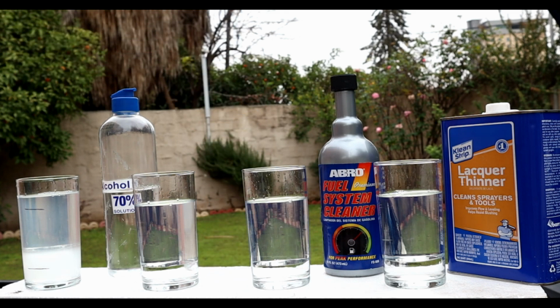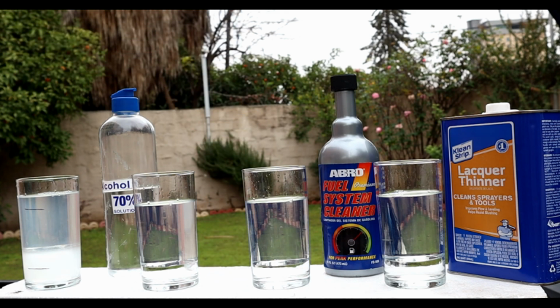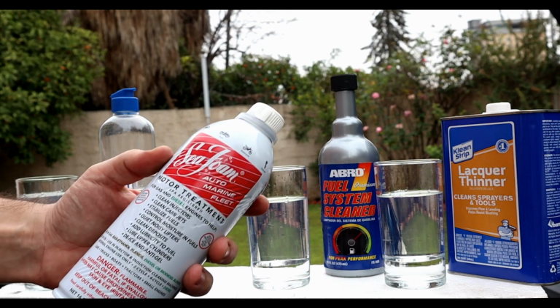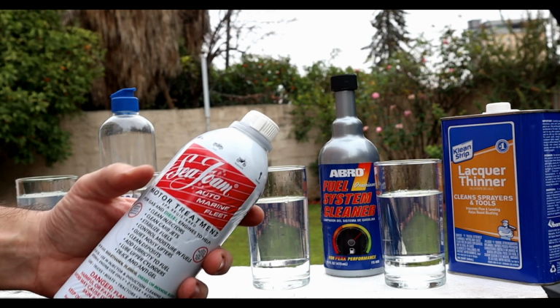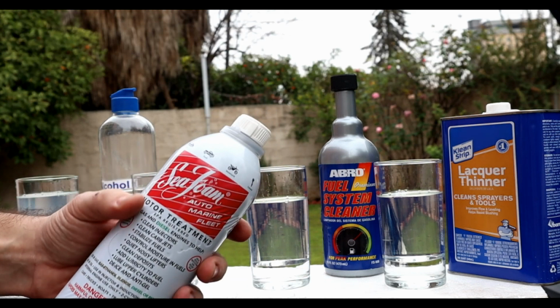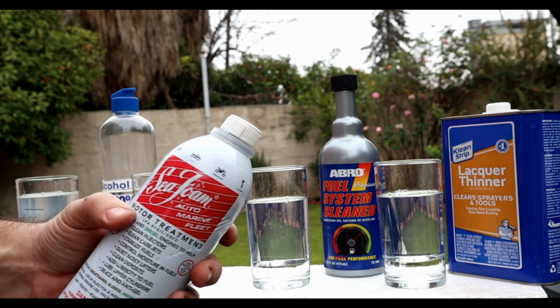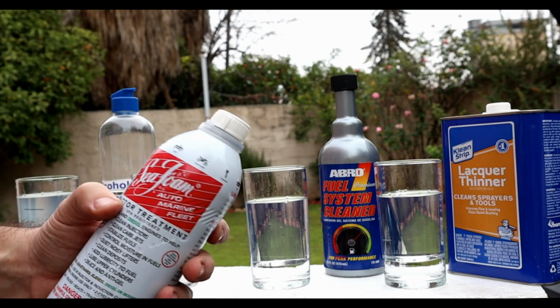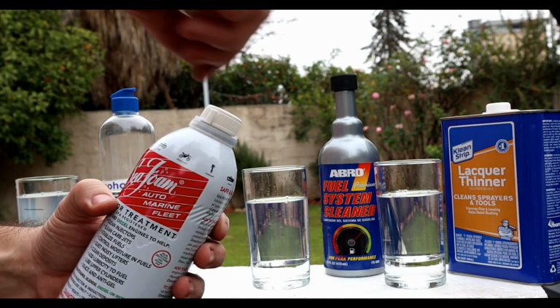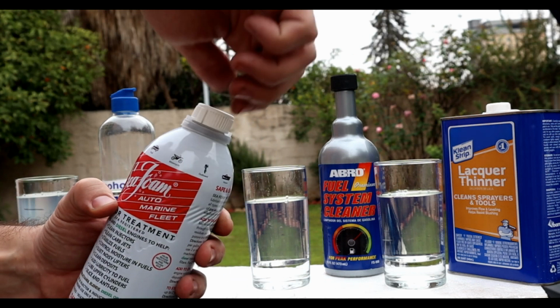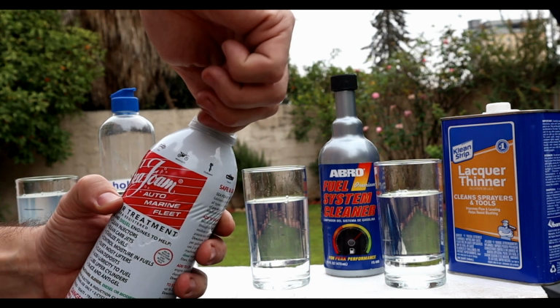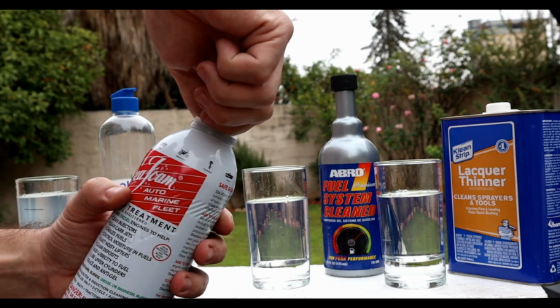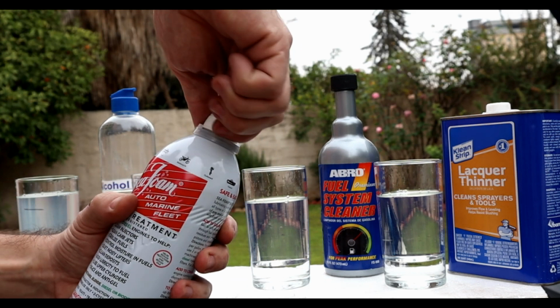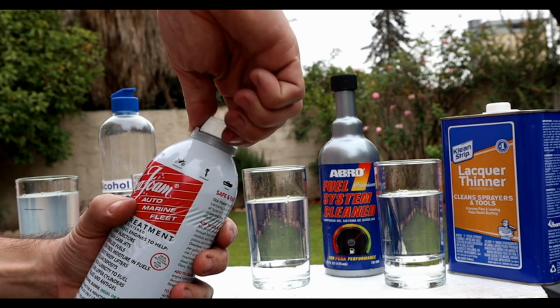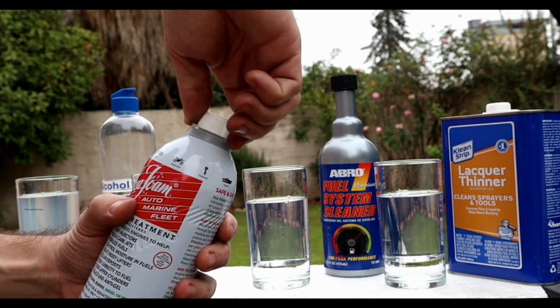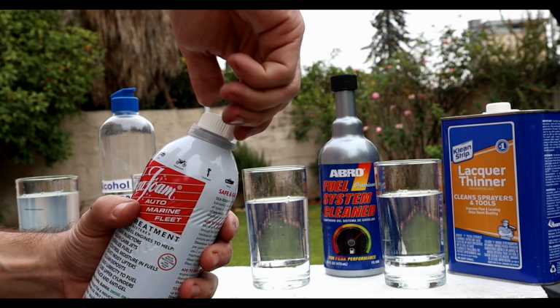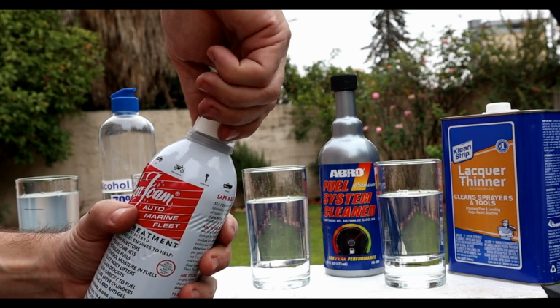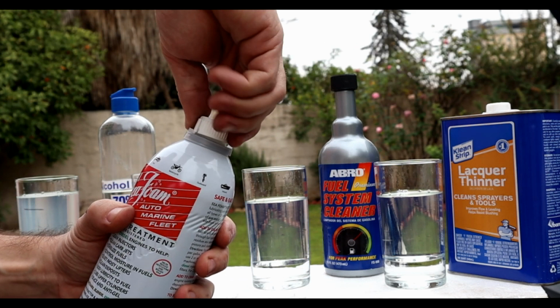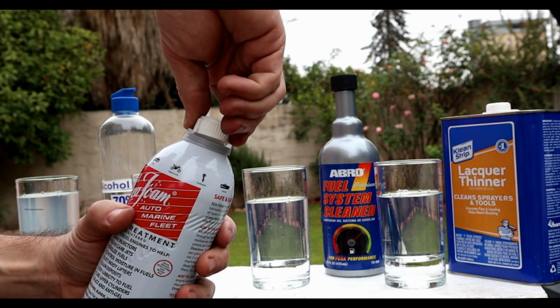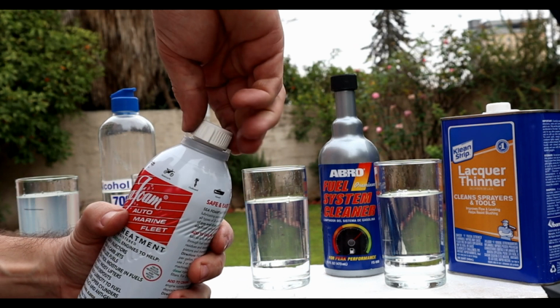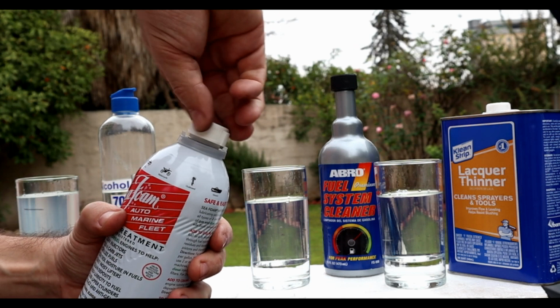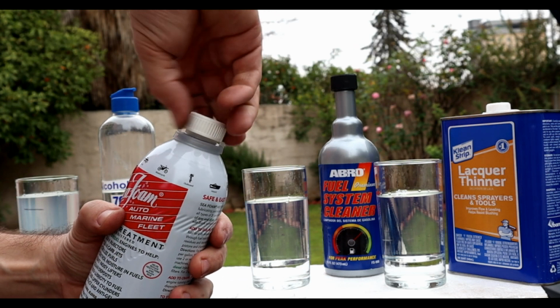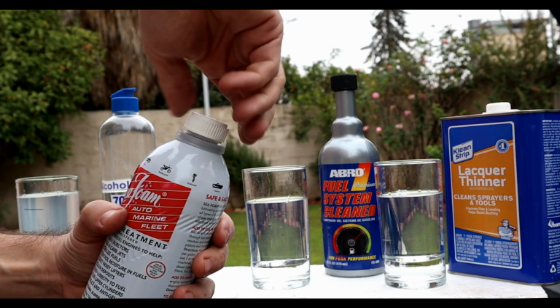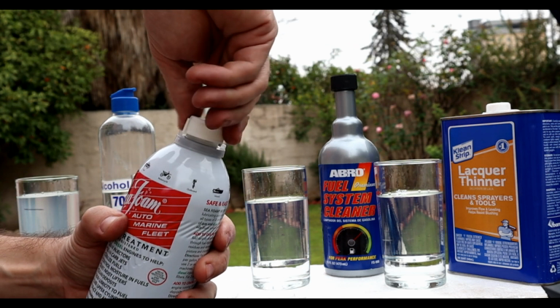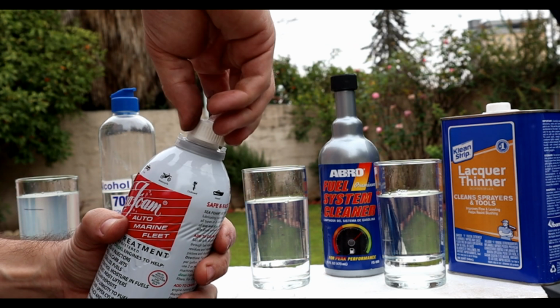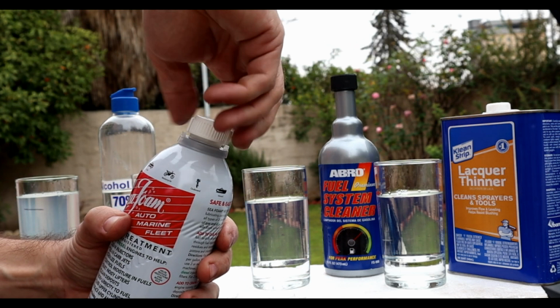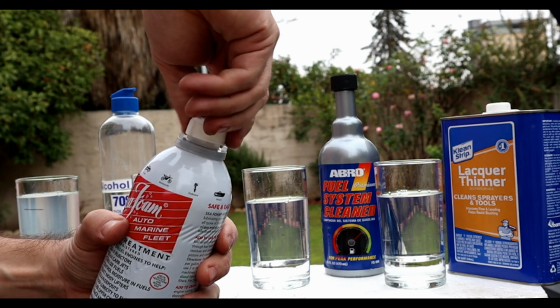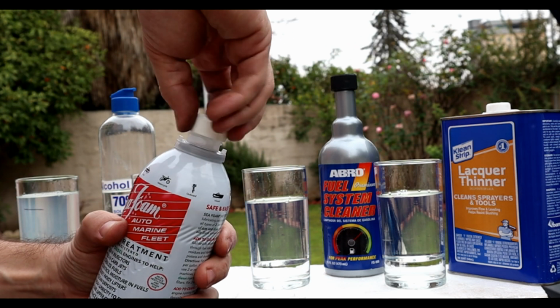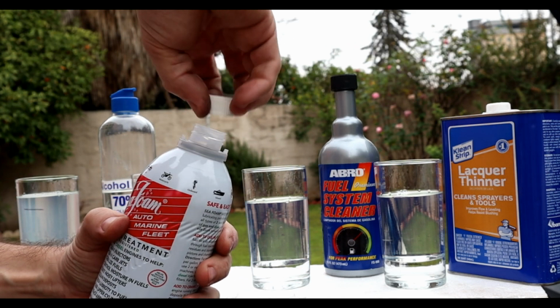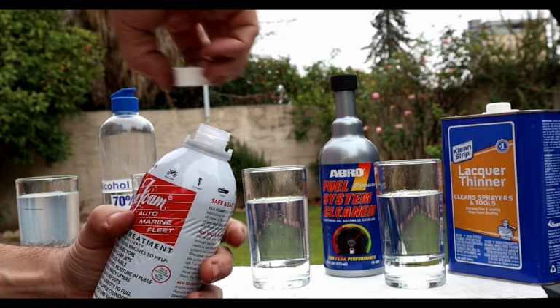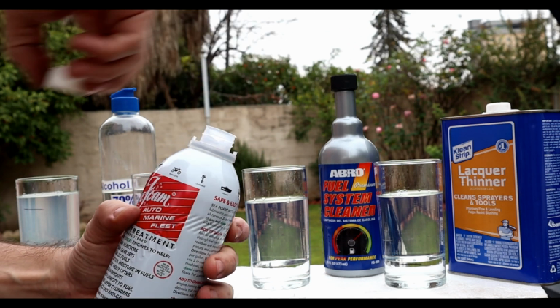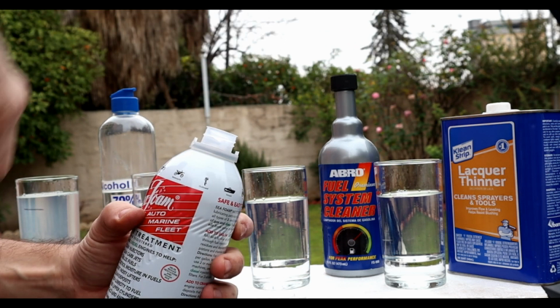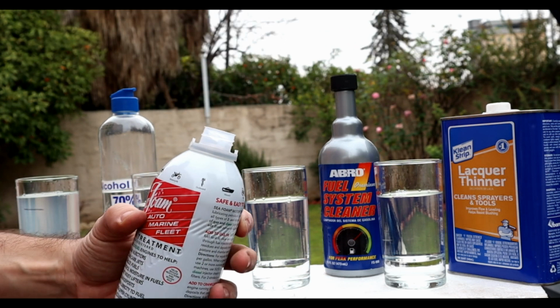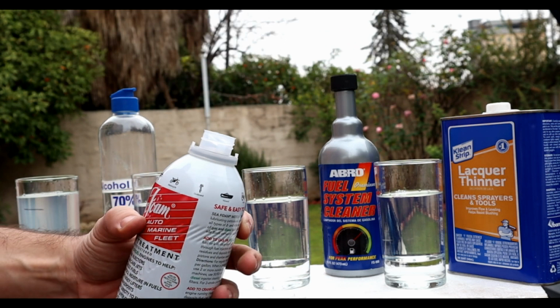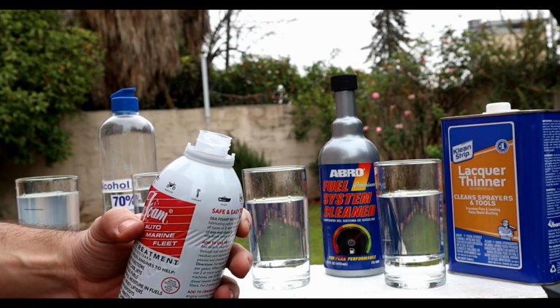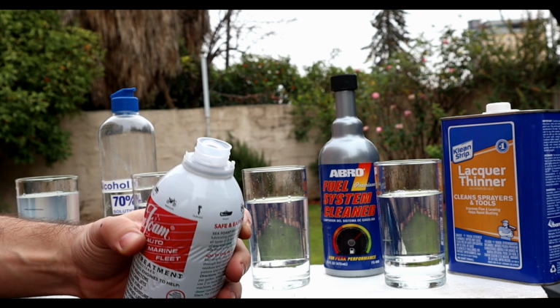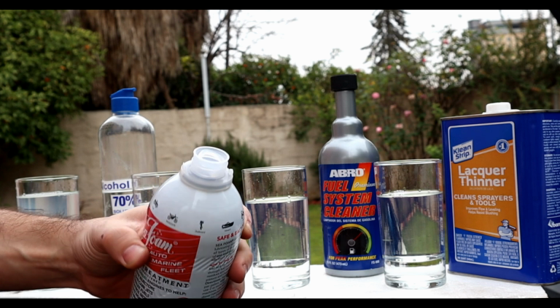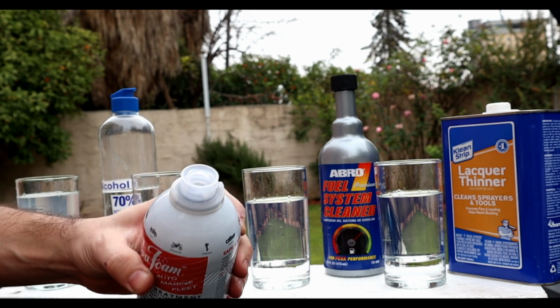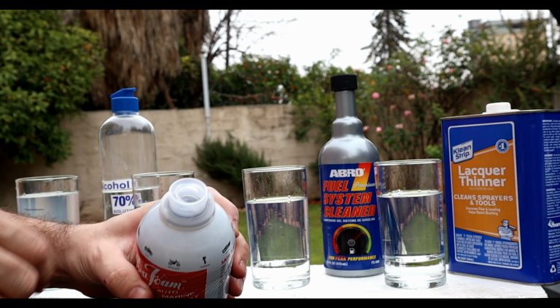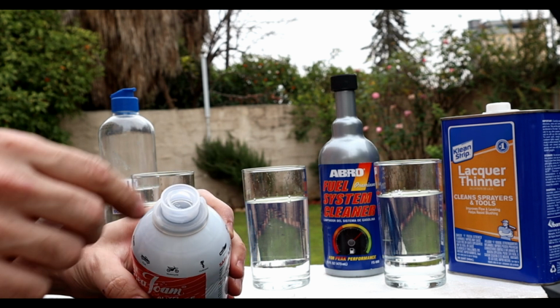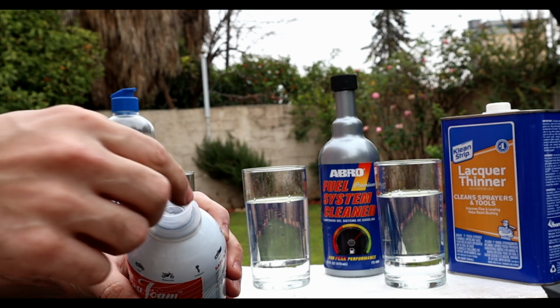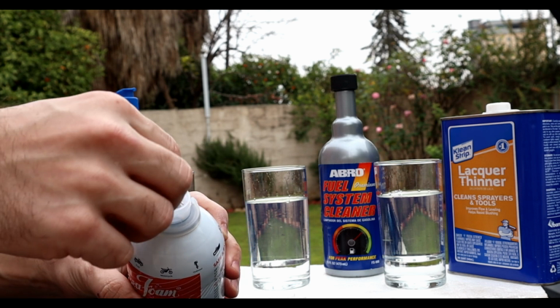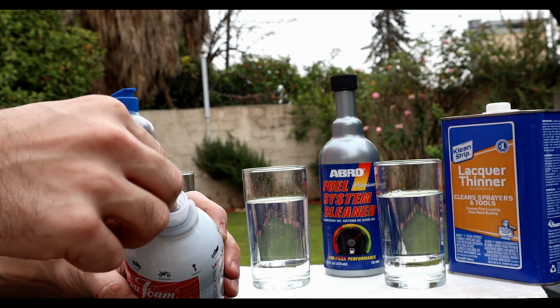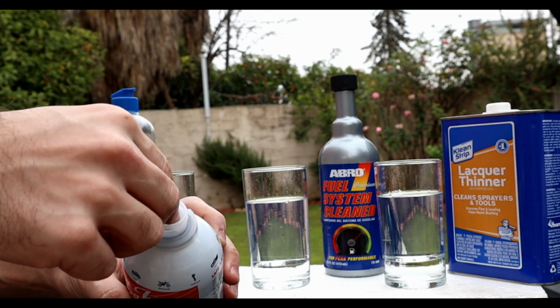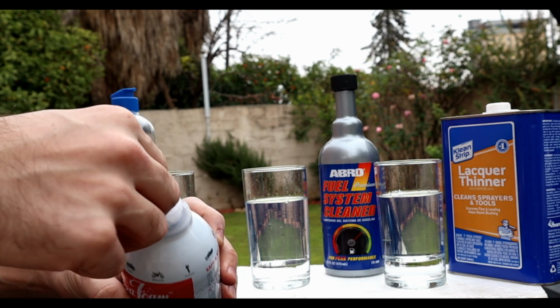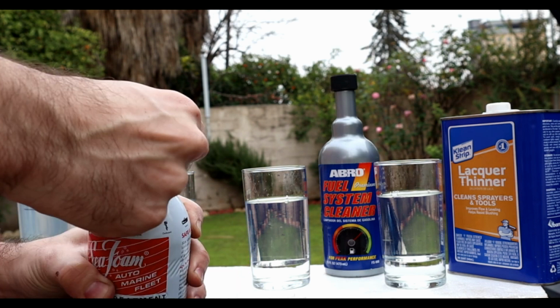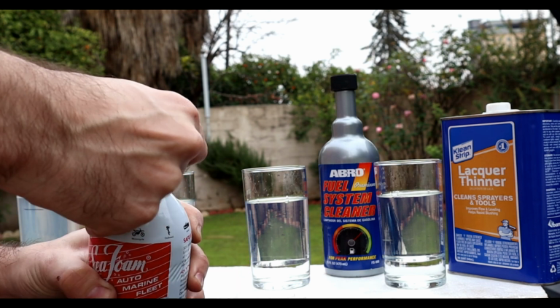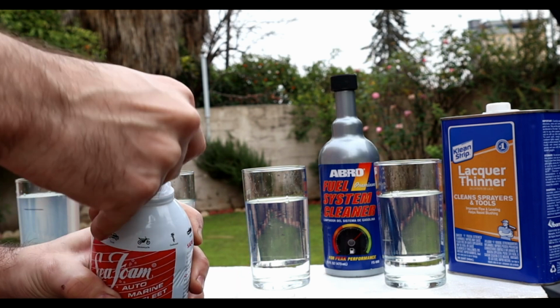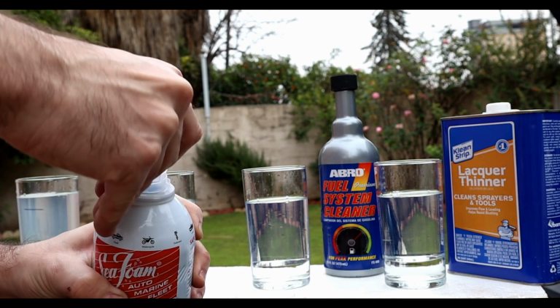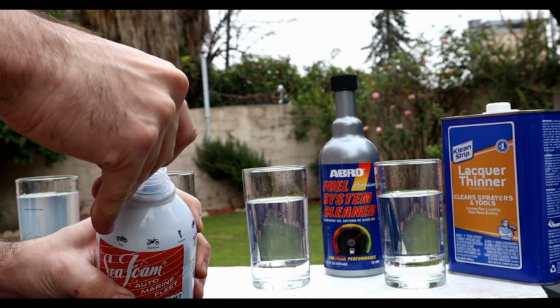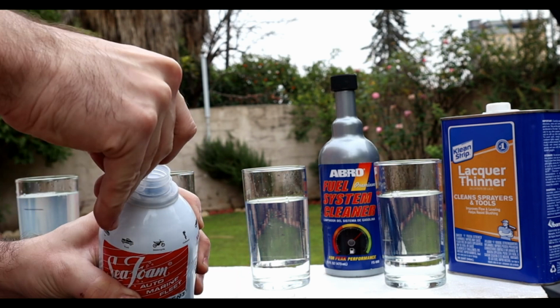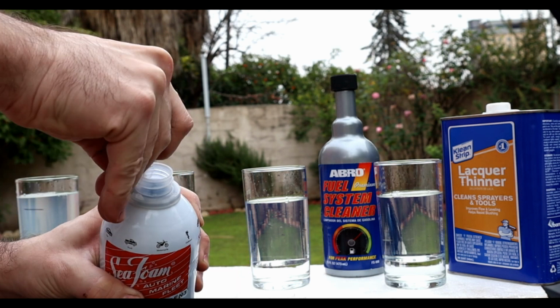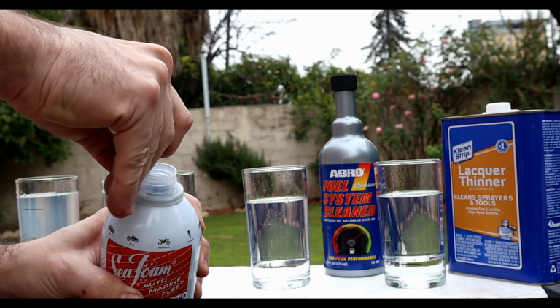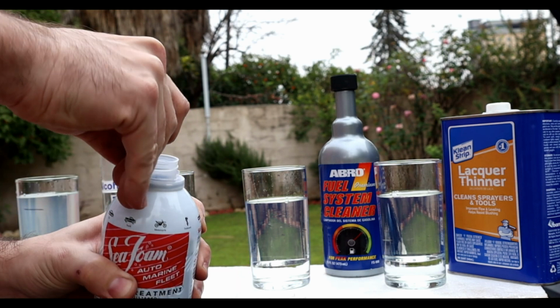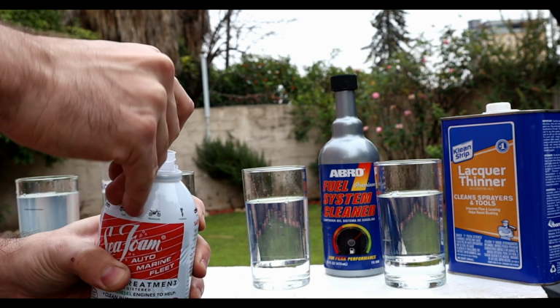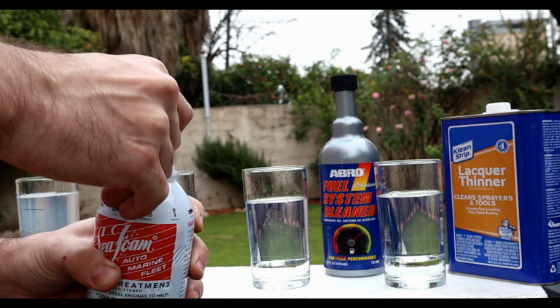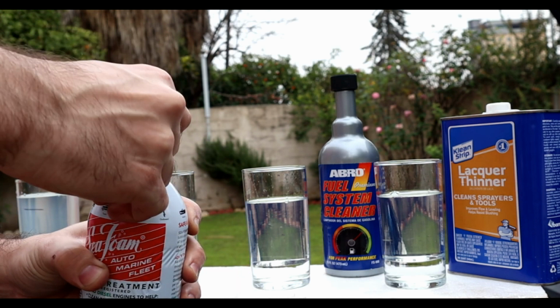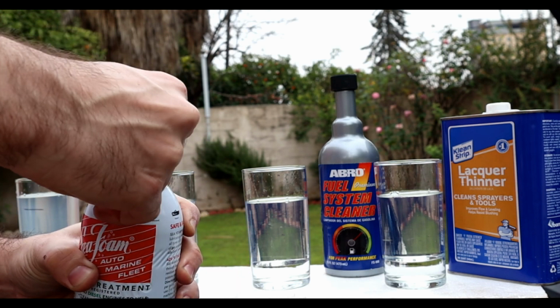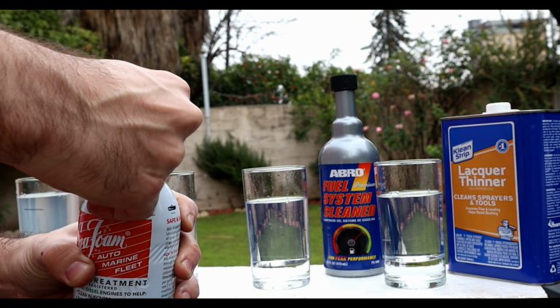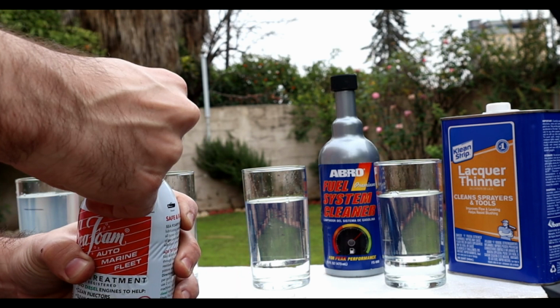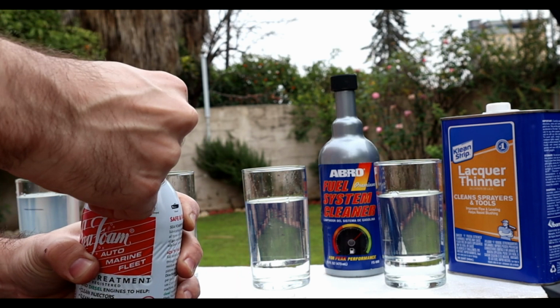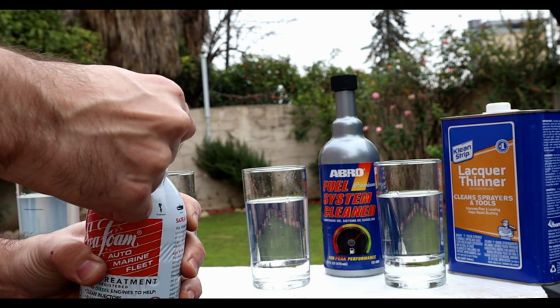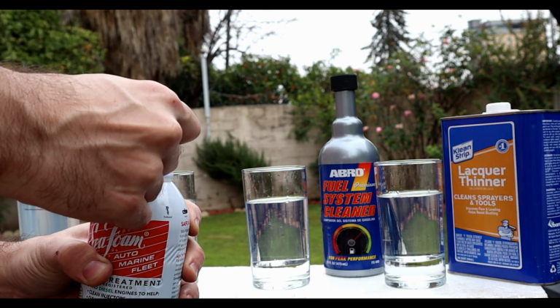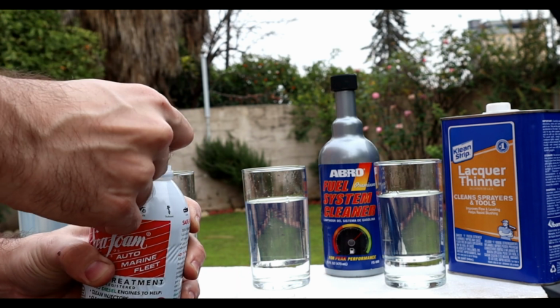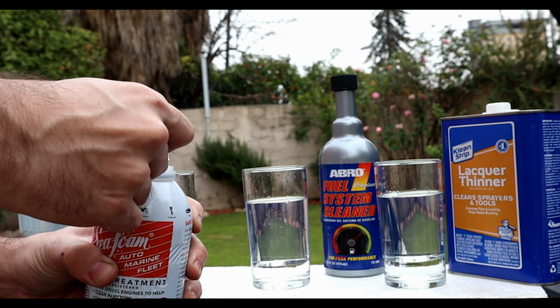Next, the Seafoam. On the can it mentions that it controls the moisture in the fuel but not the water. But we're gonna test it anyway.